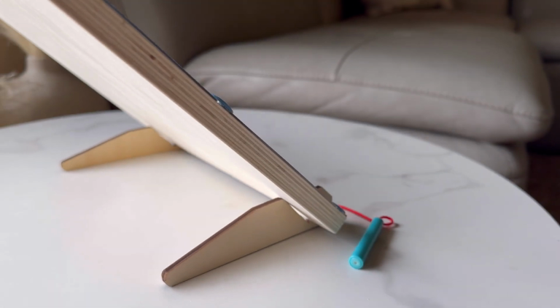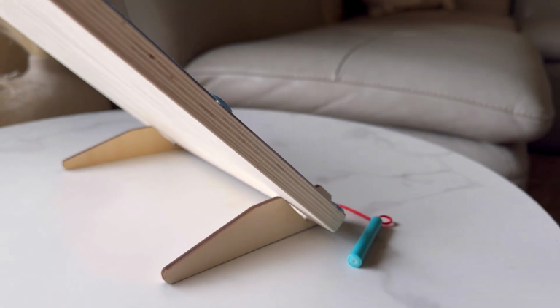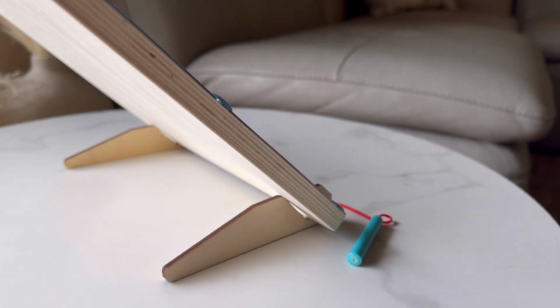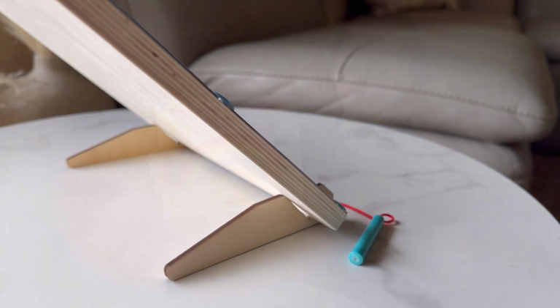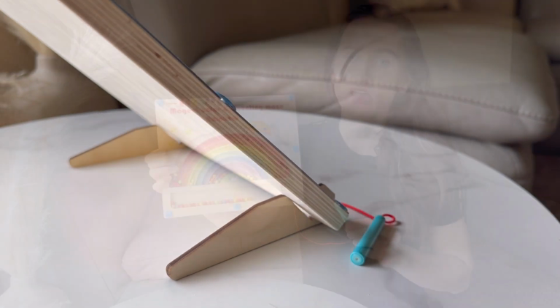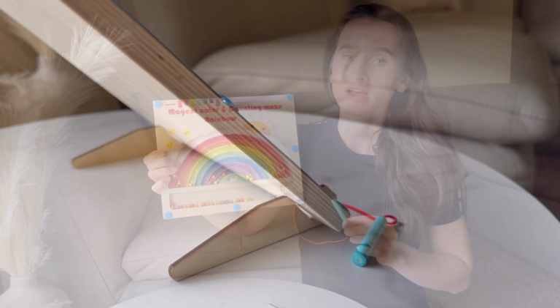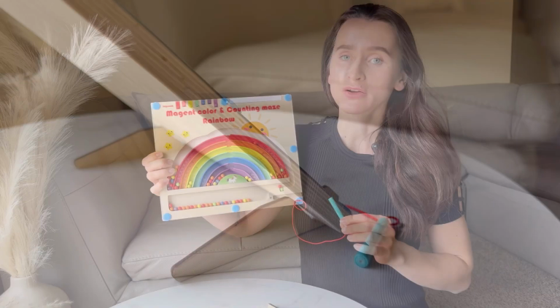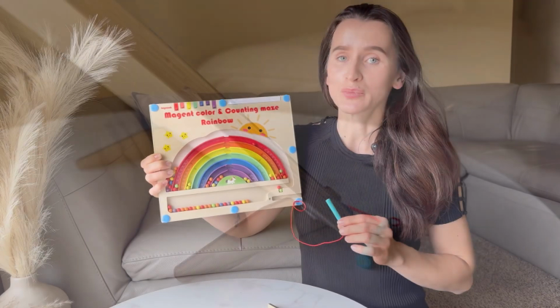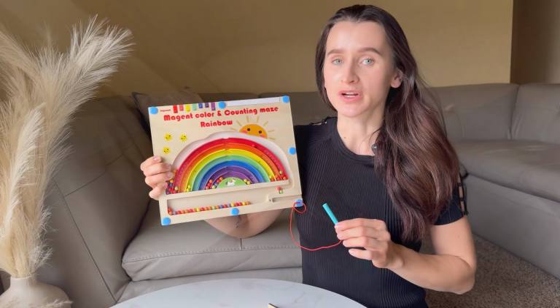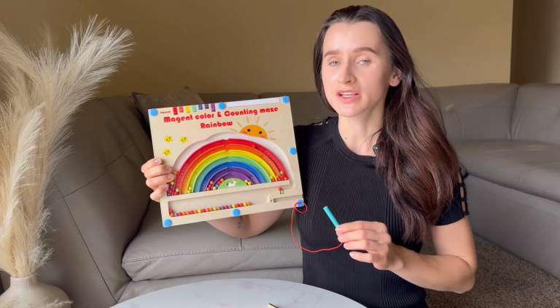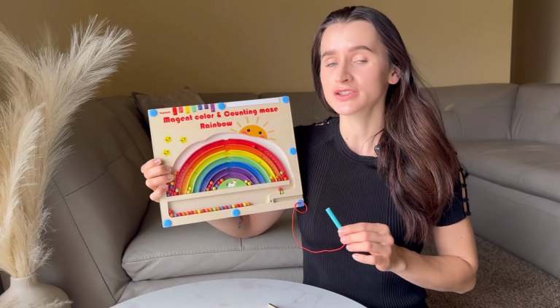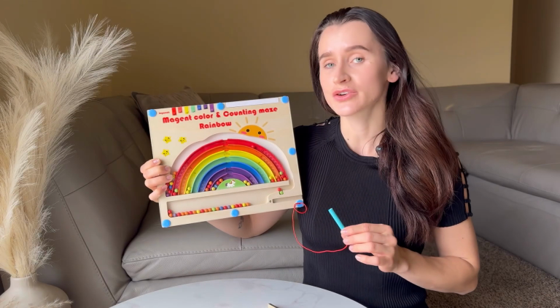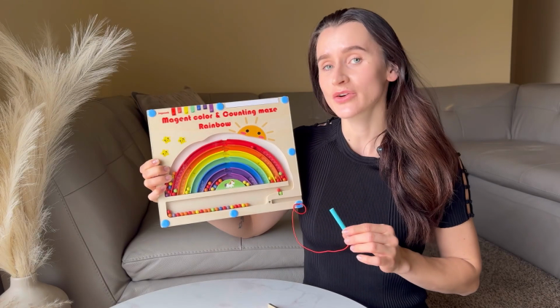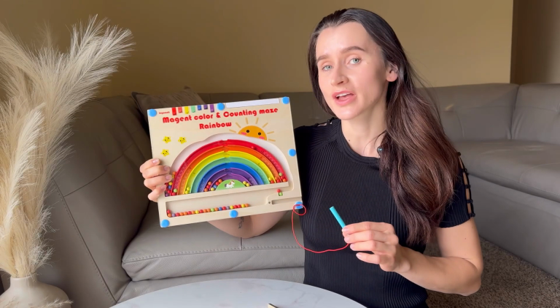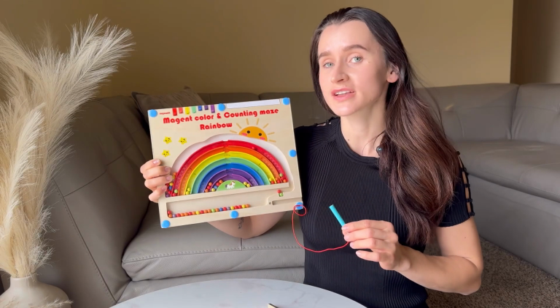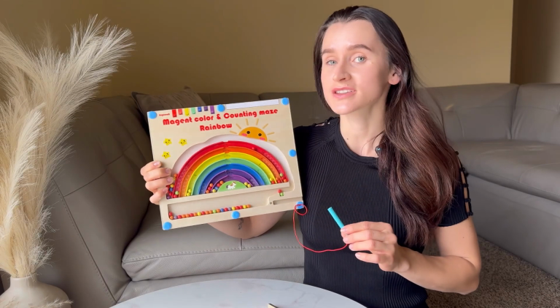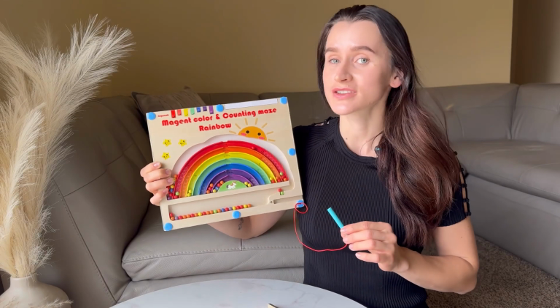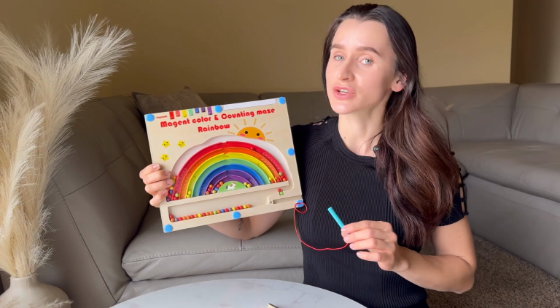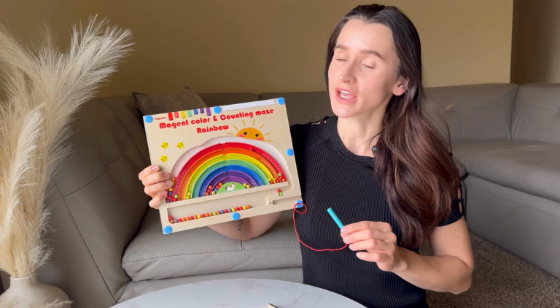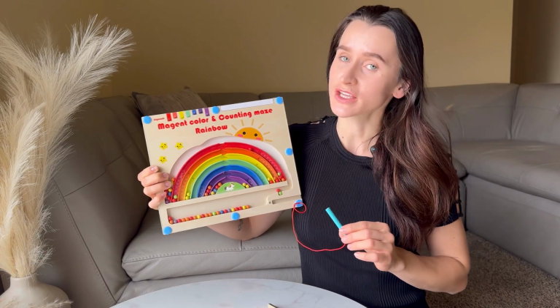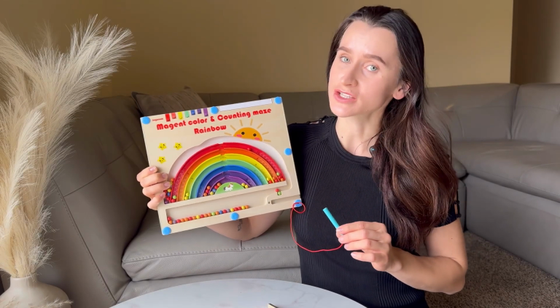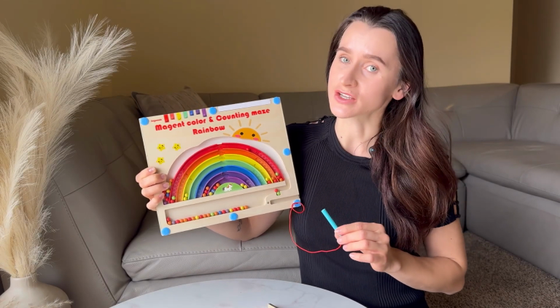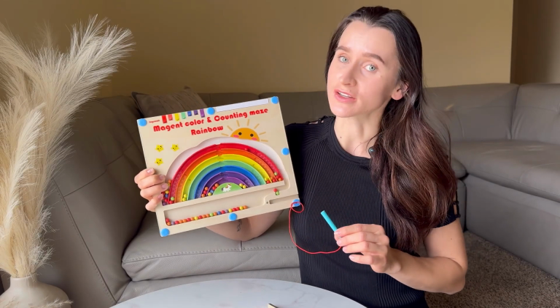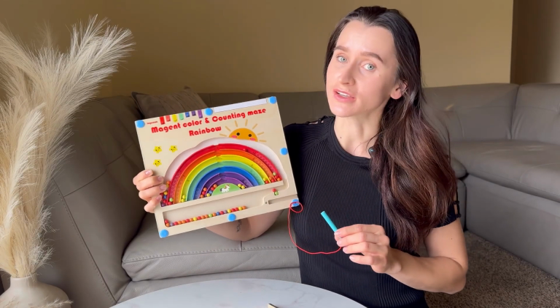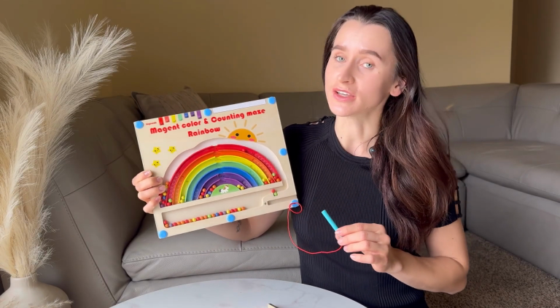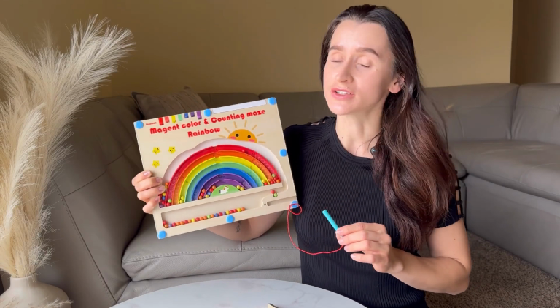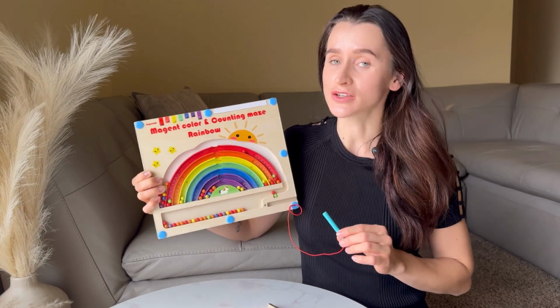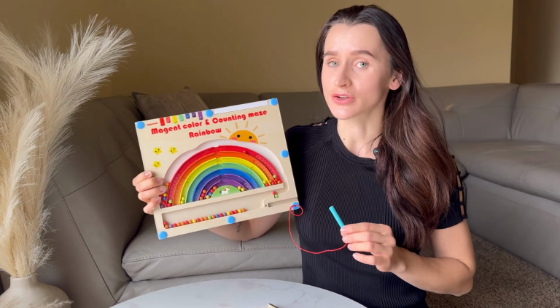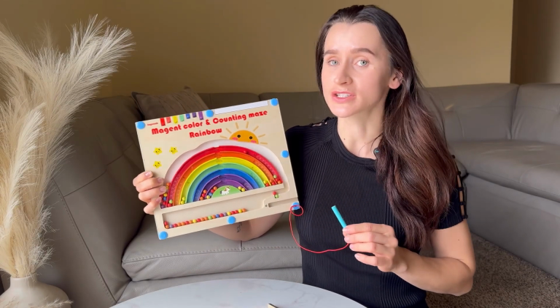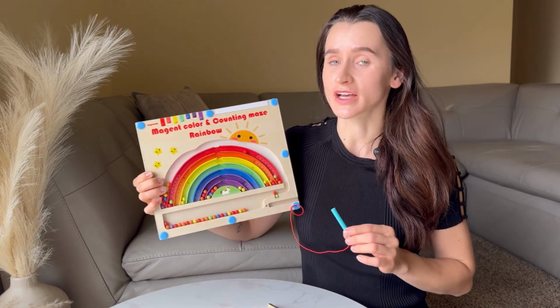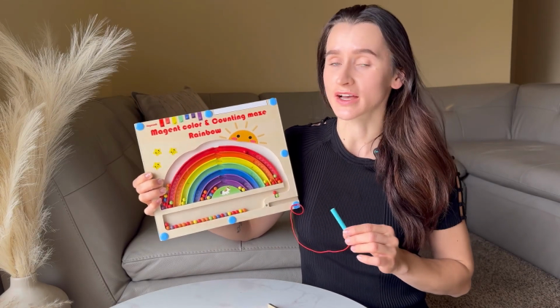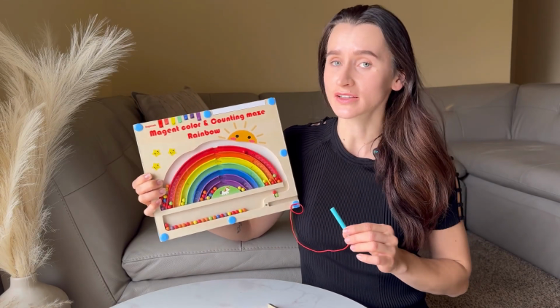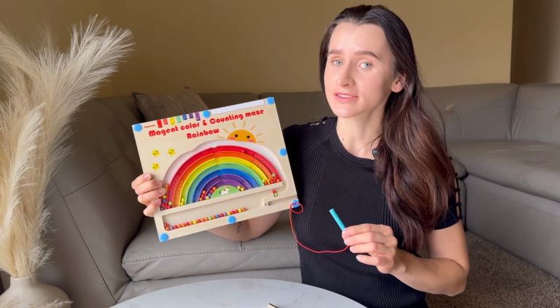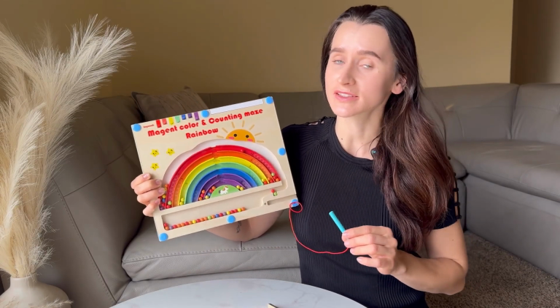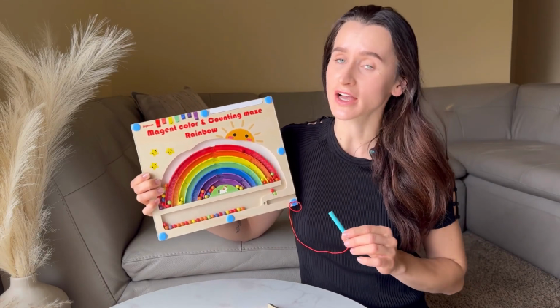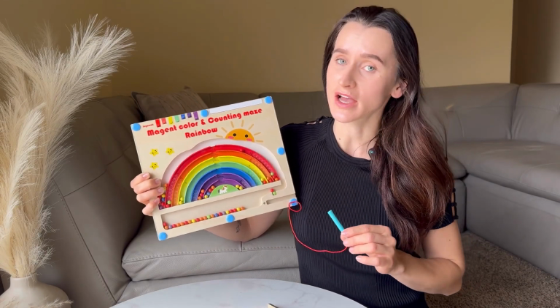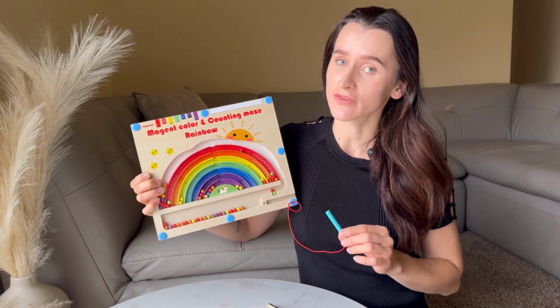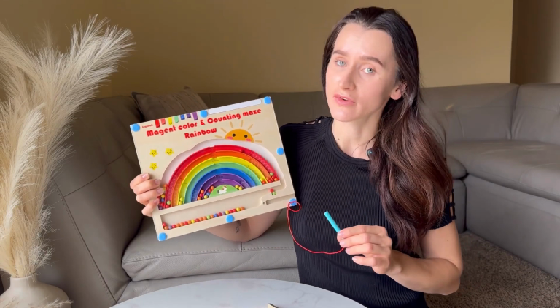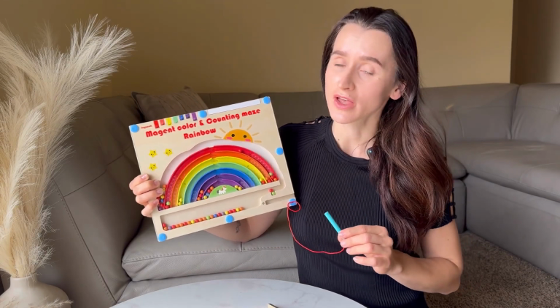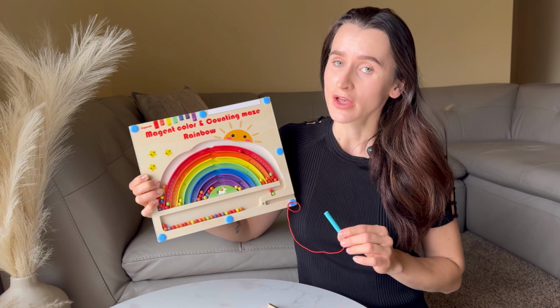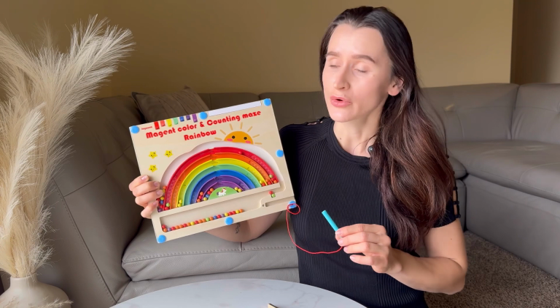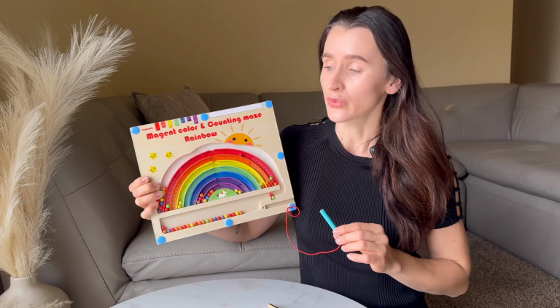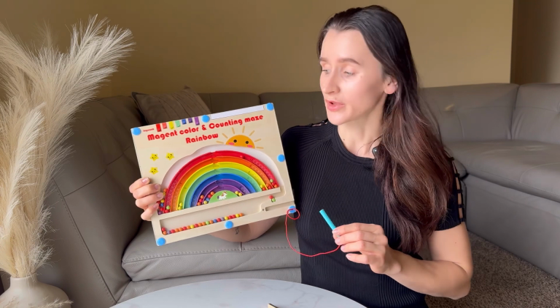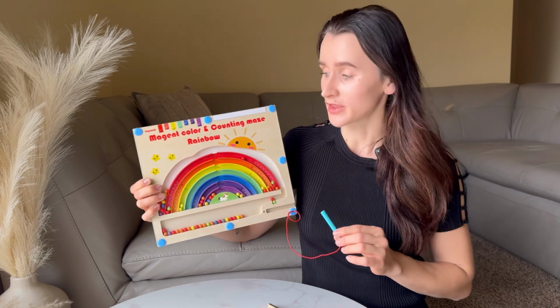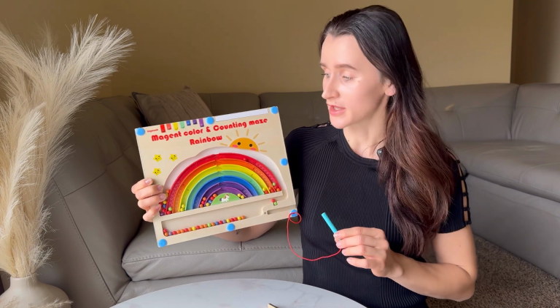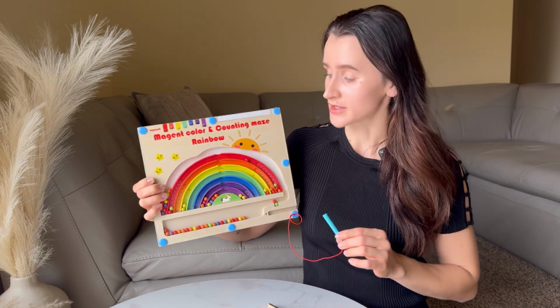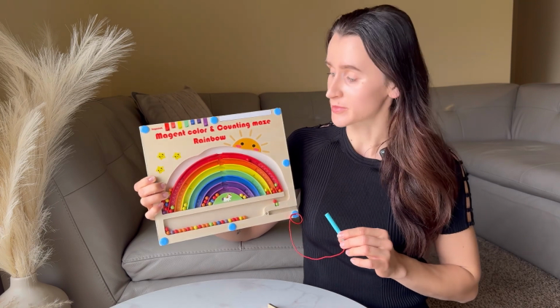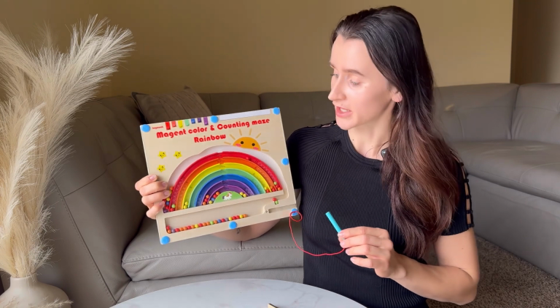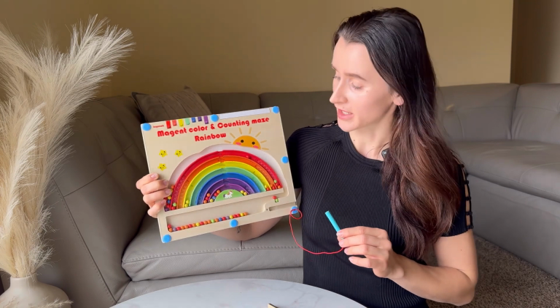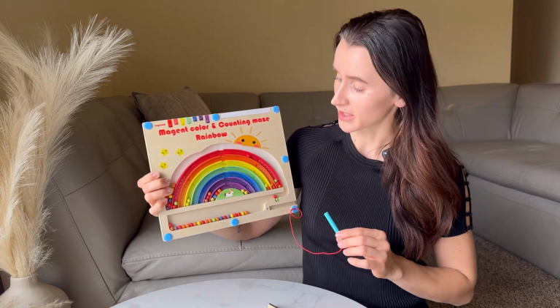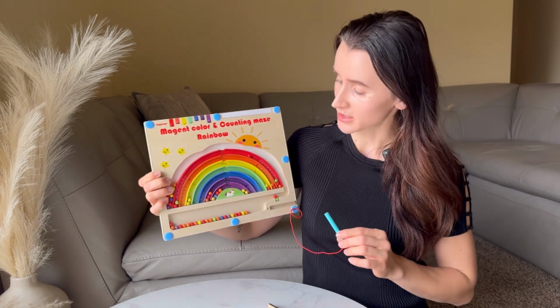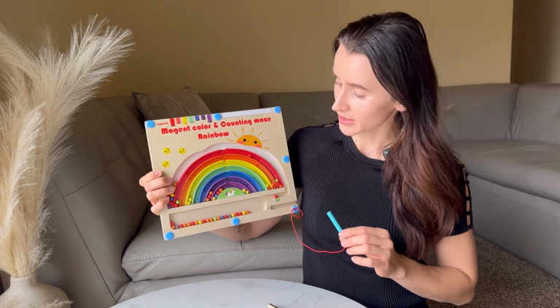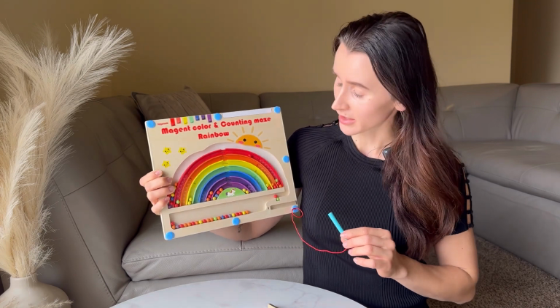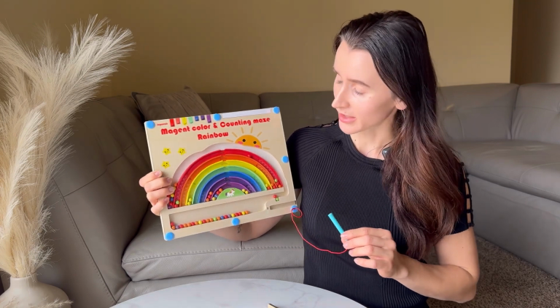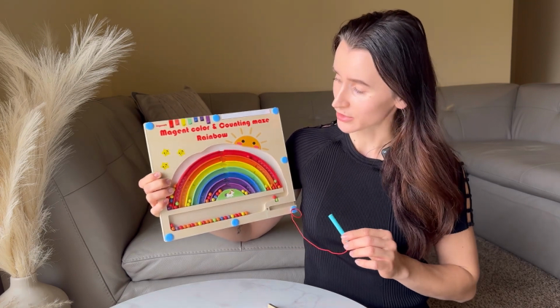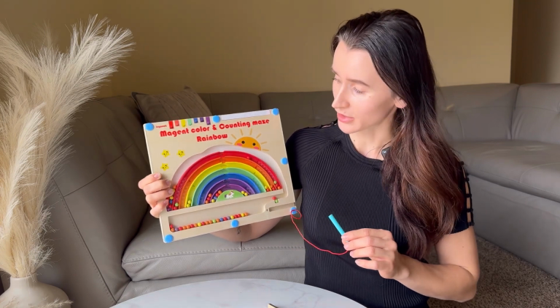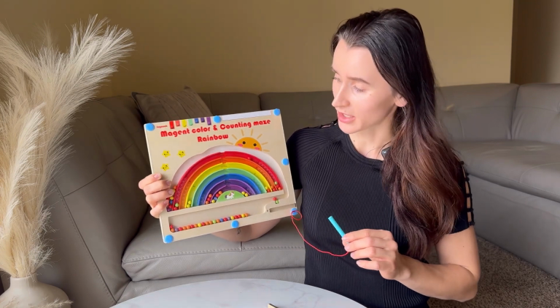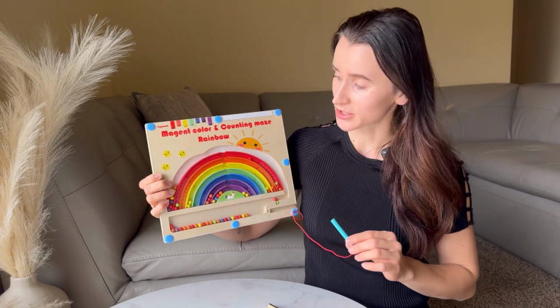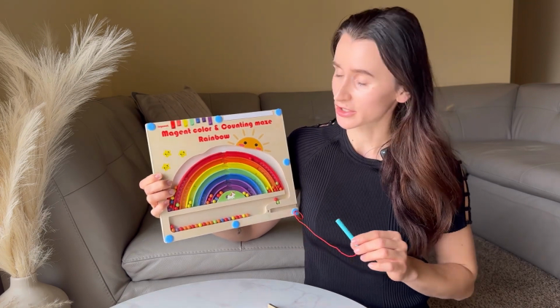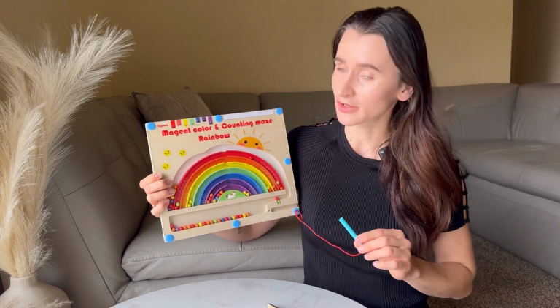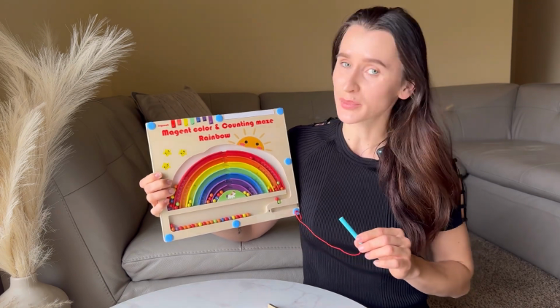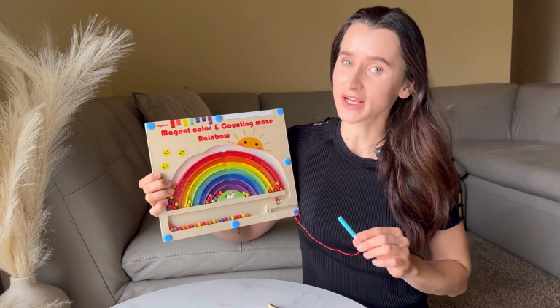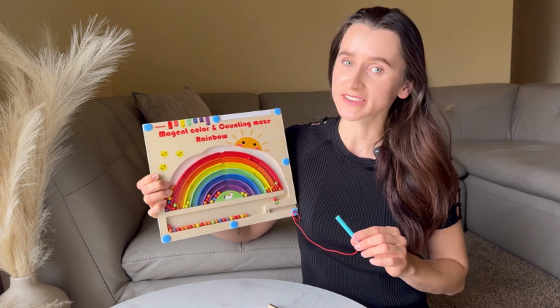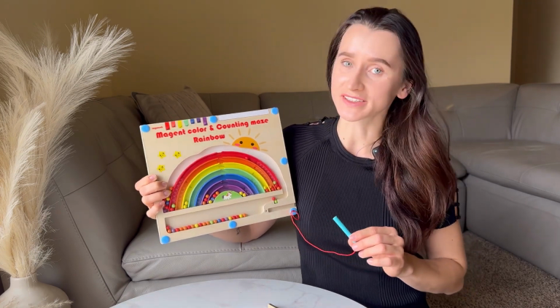Bring joy and education into your child's life with this magnetic educational puzzle.